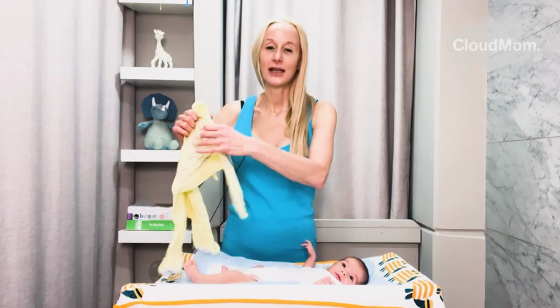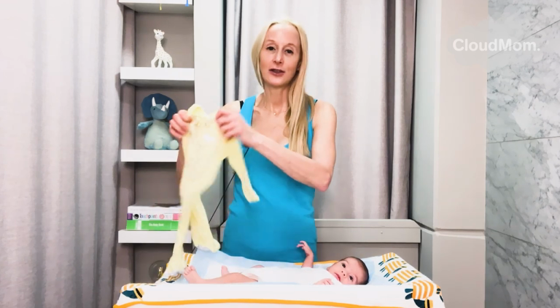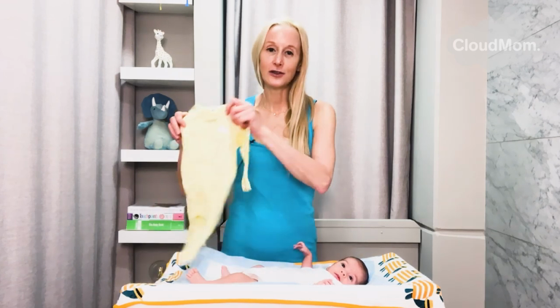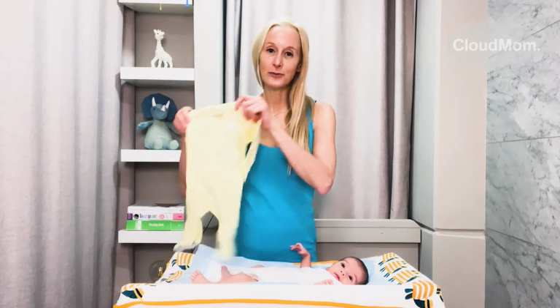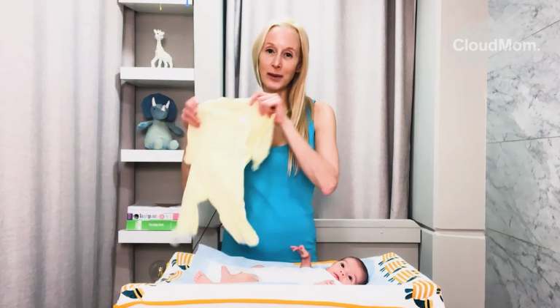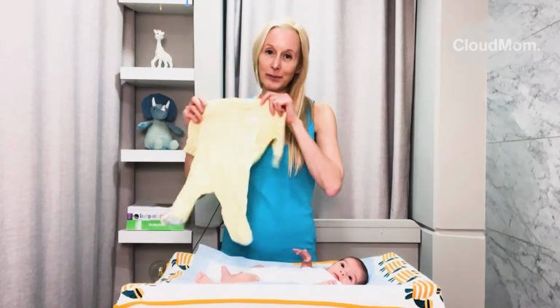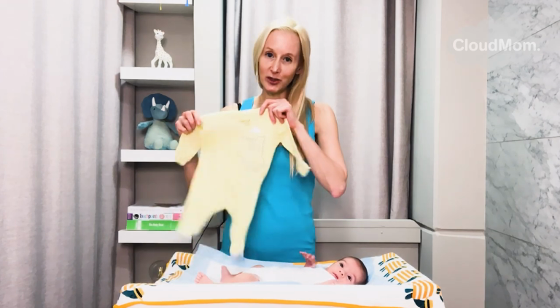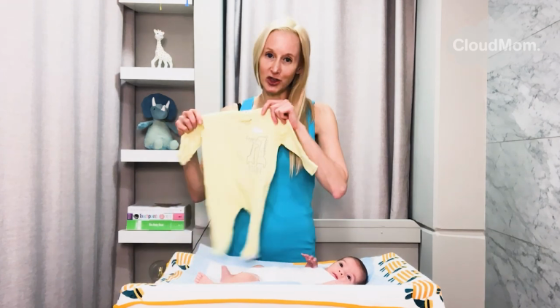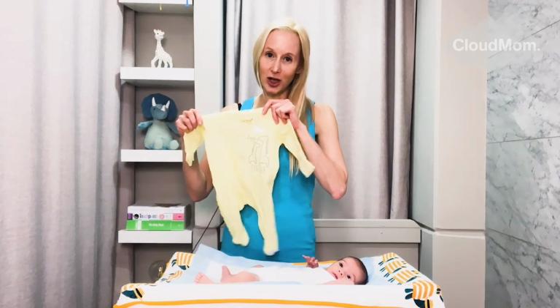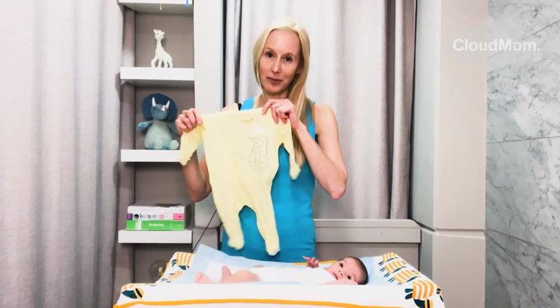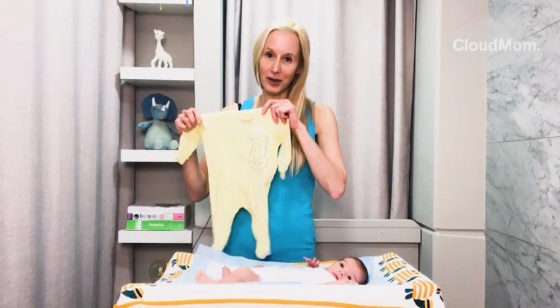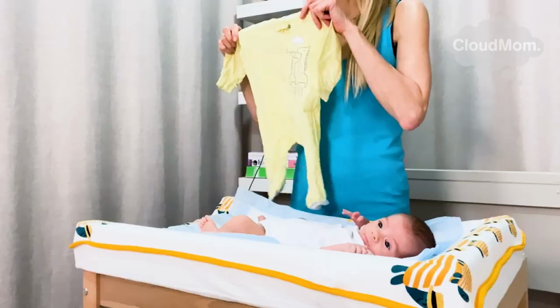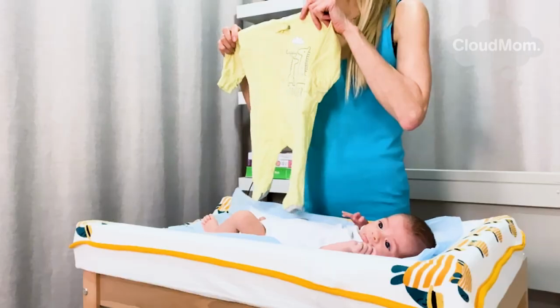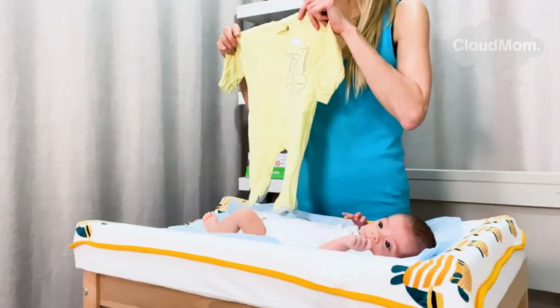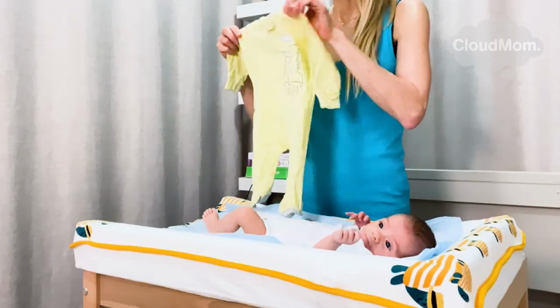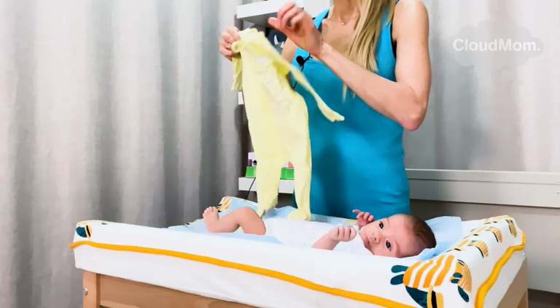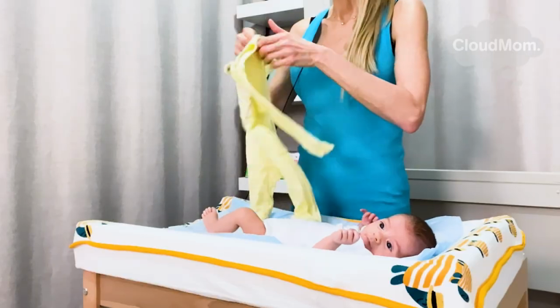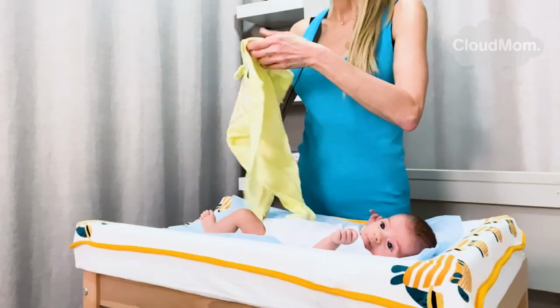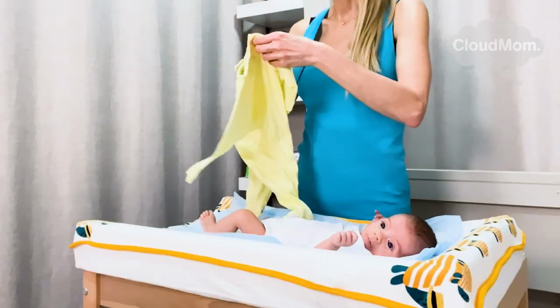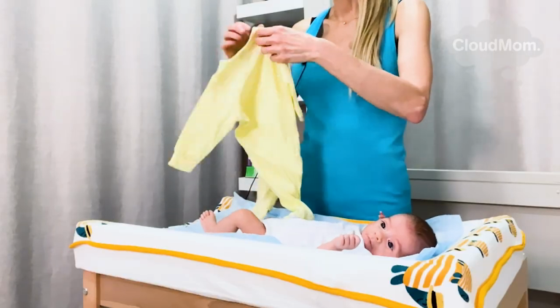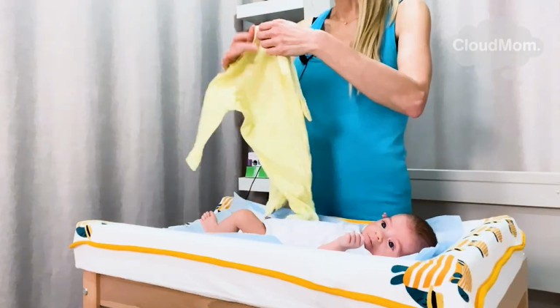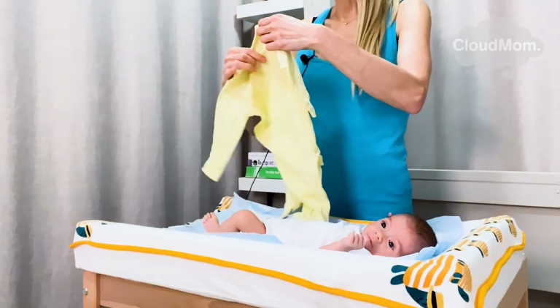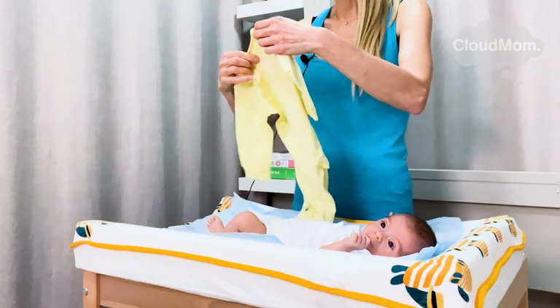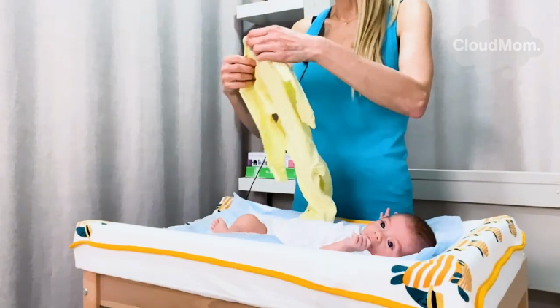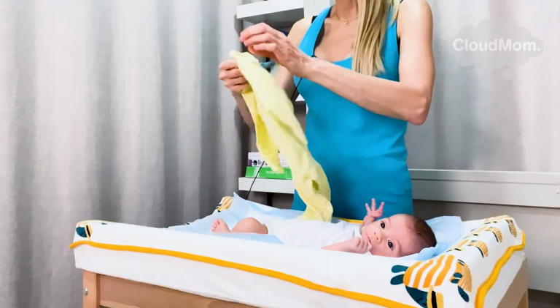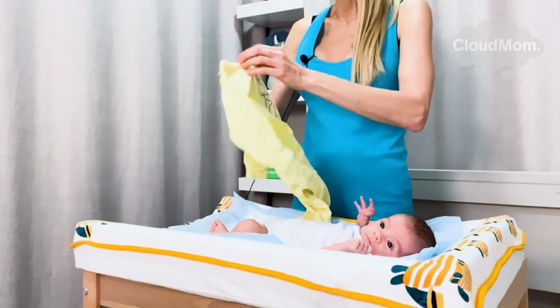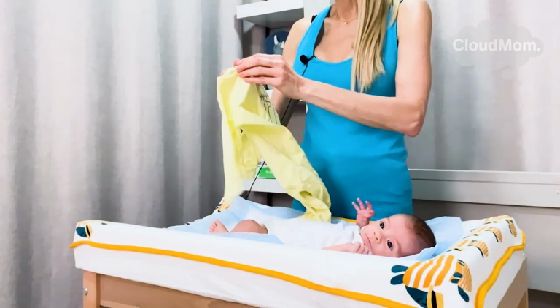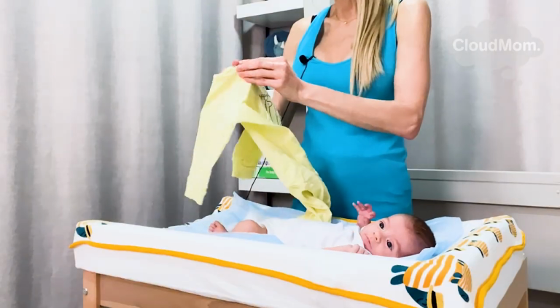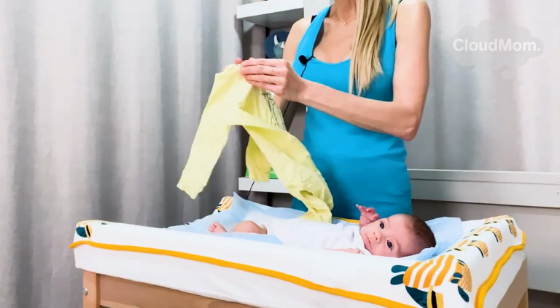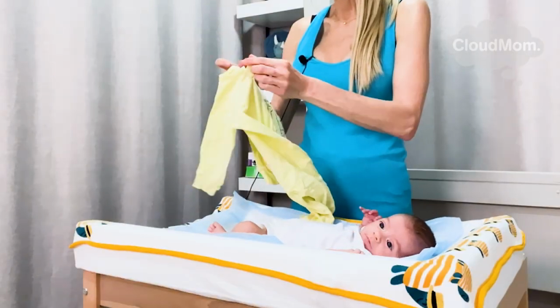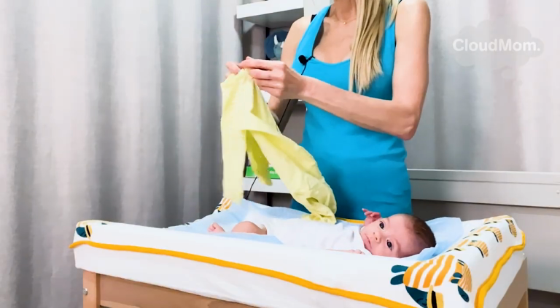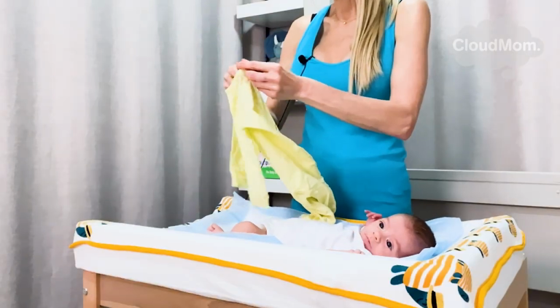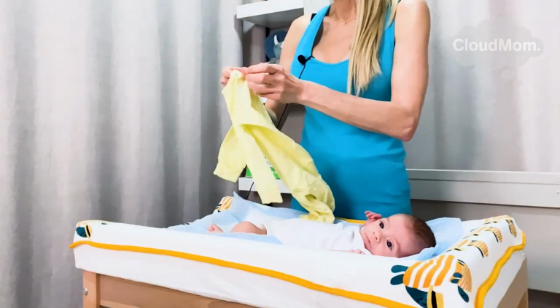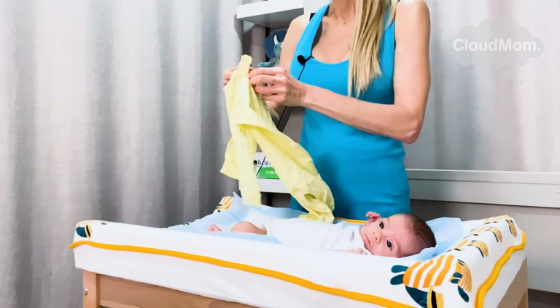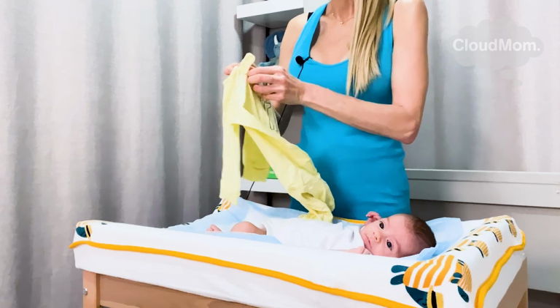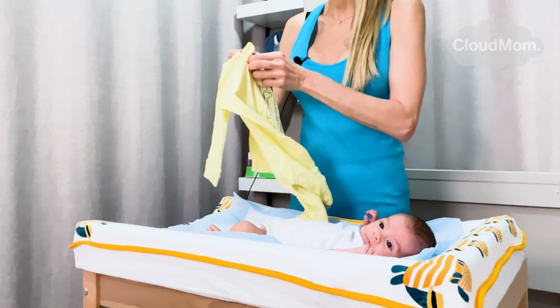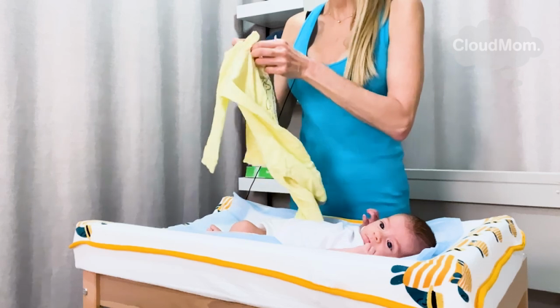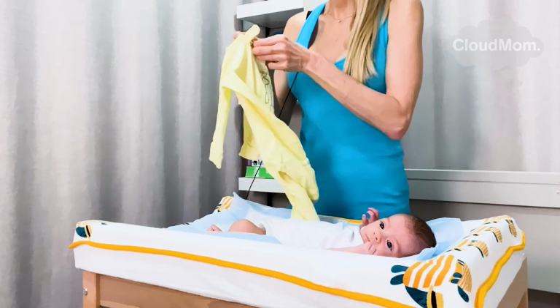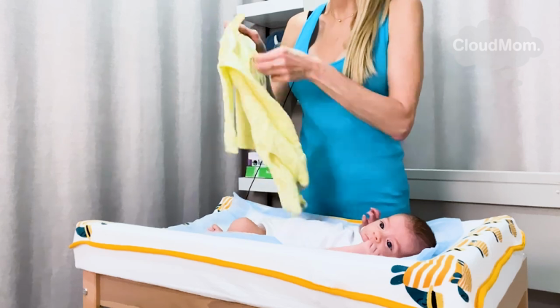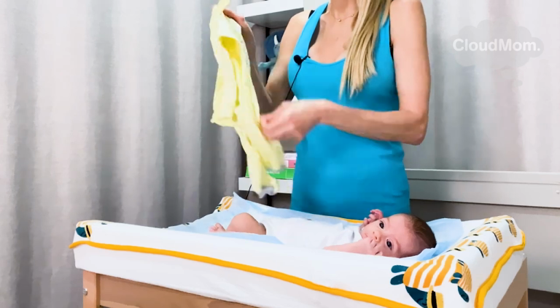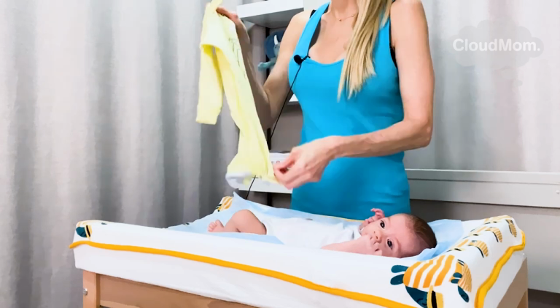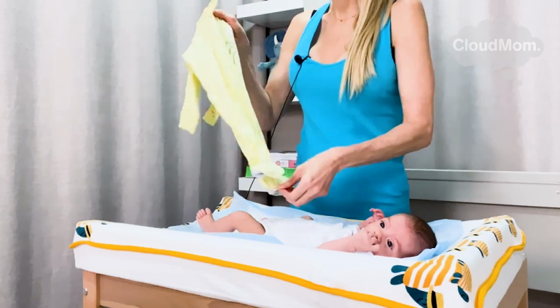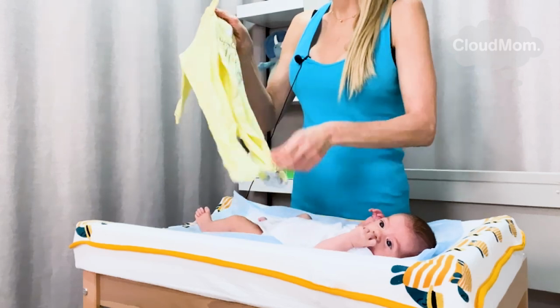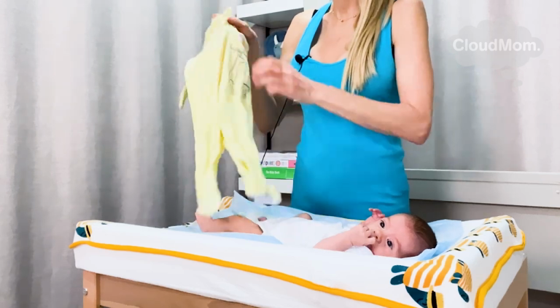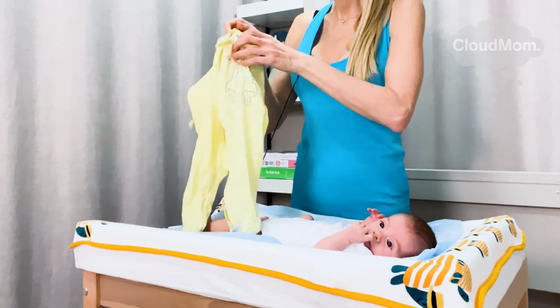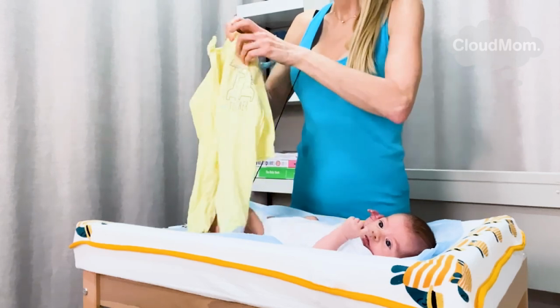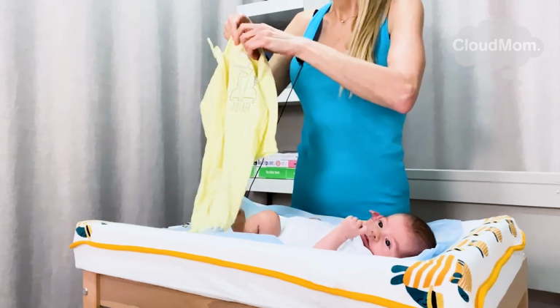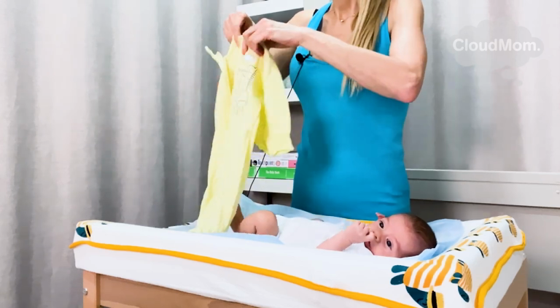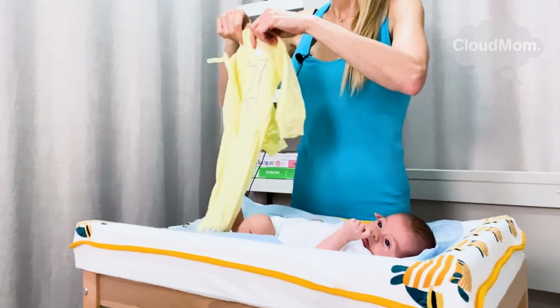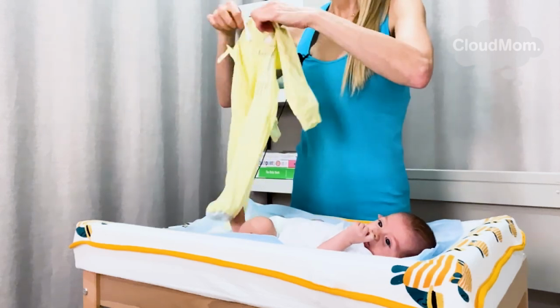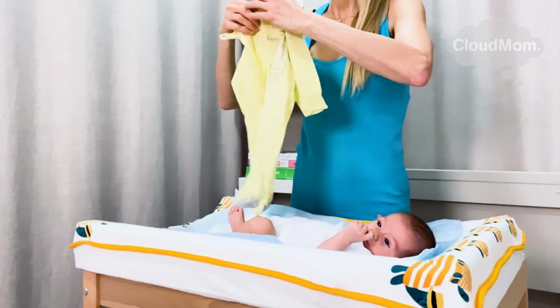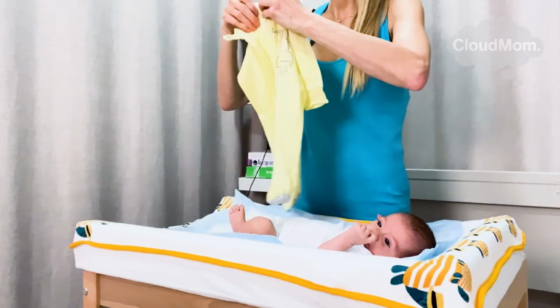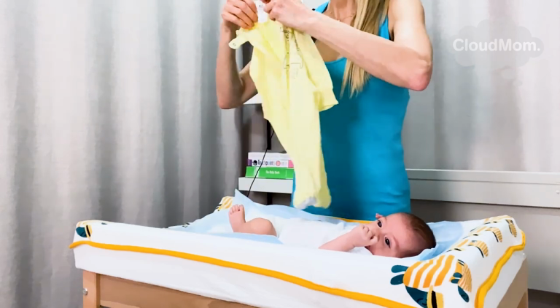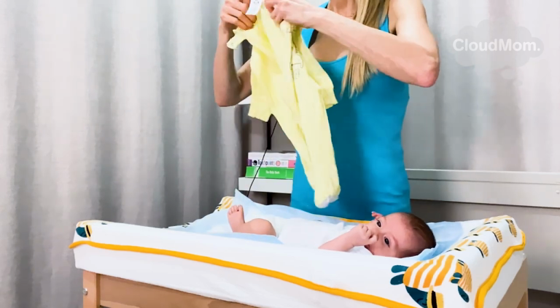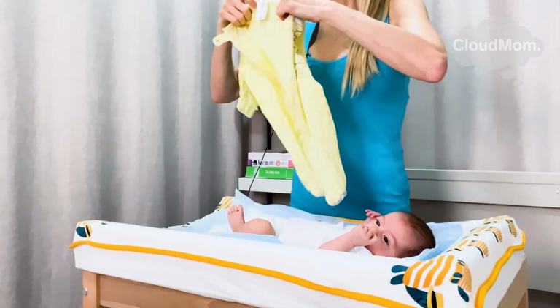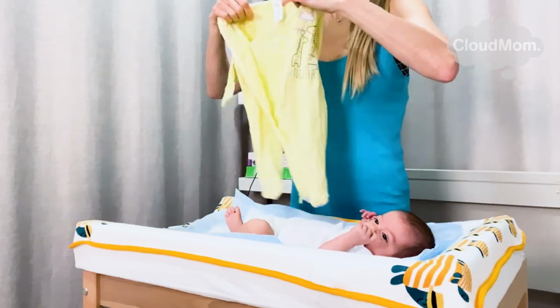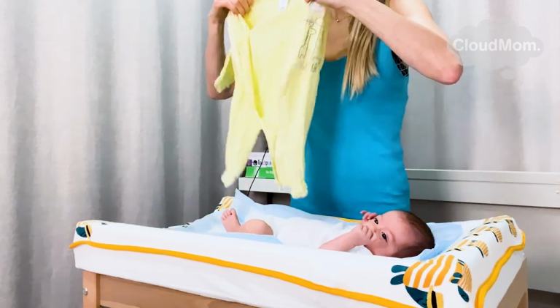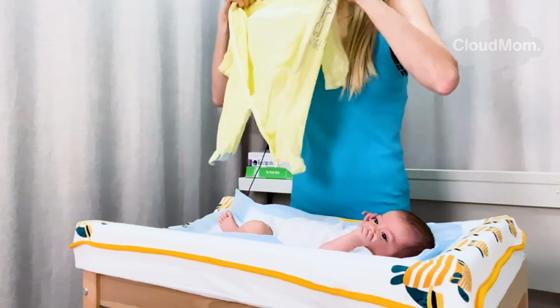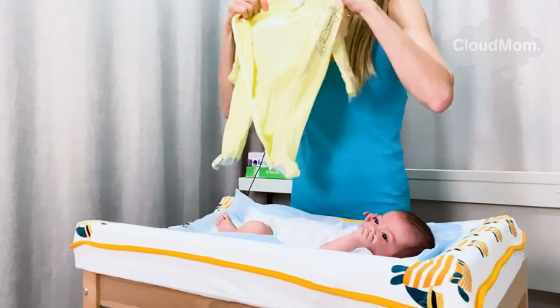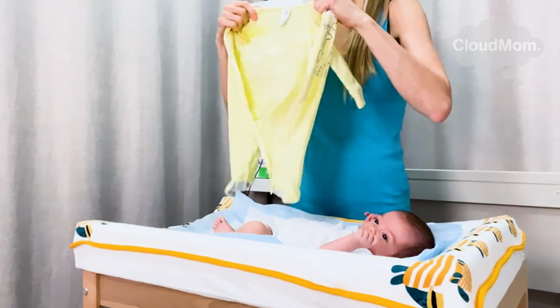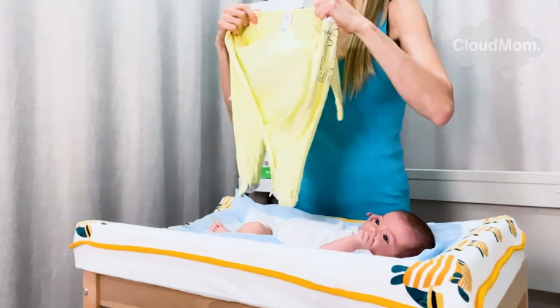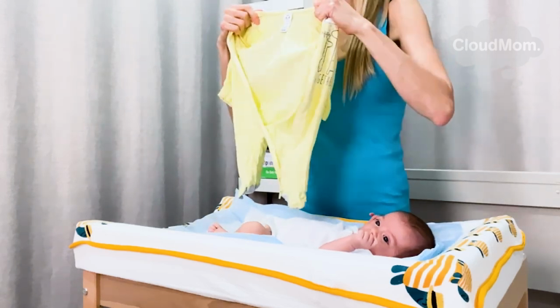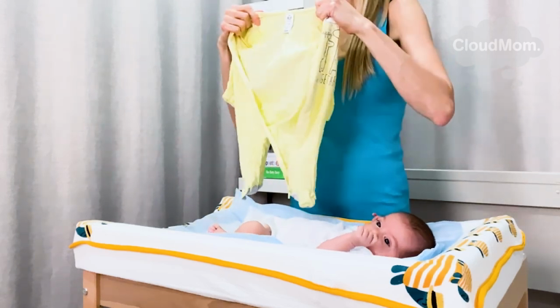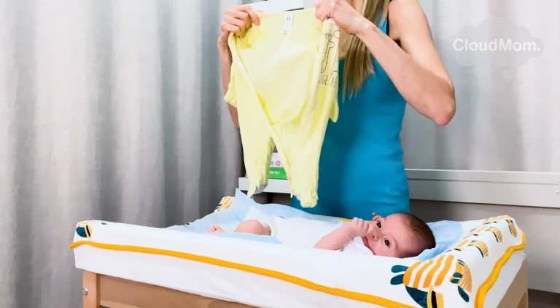Here's my pajama. The first thing I'm going to do is unzip it and get it ready for my baby.